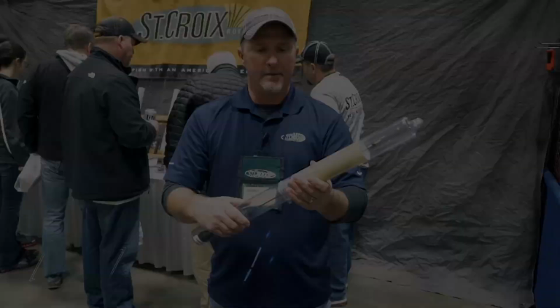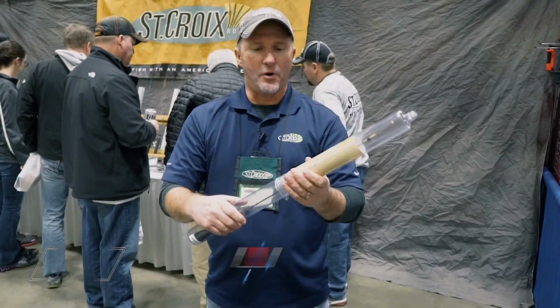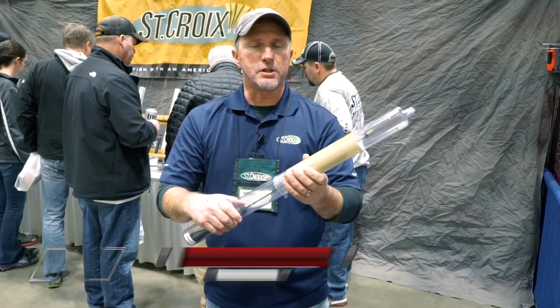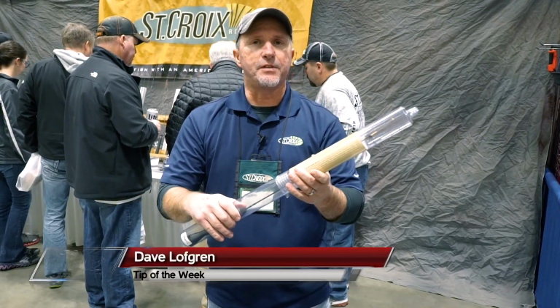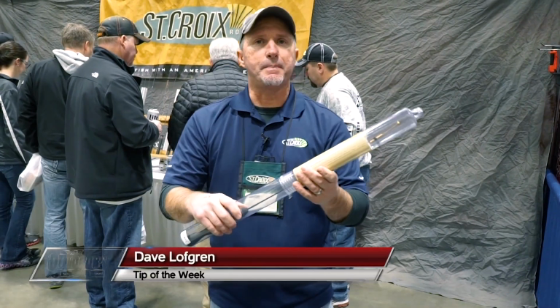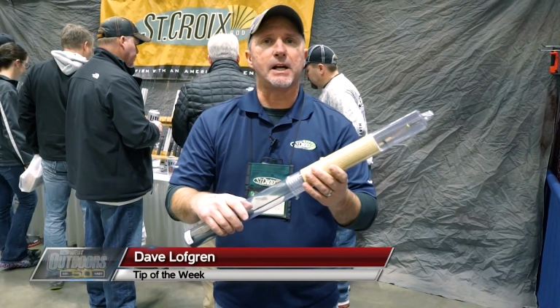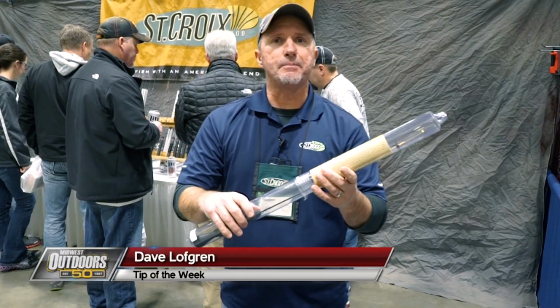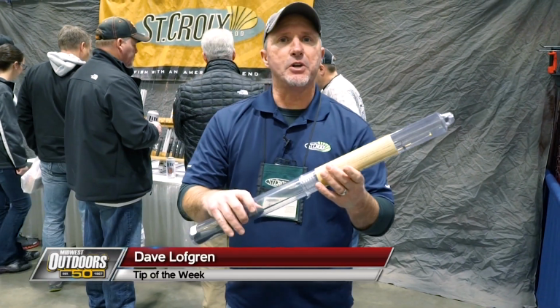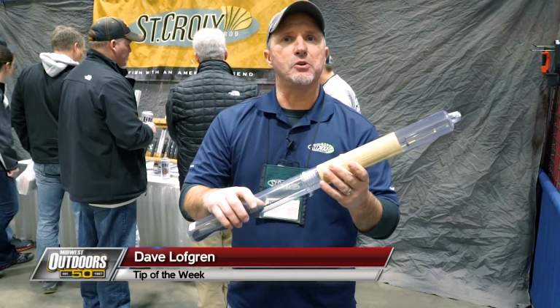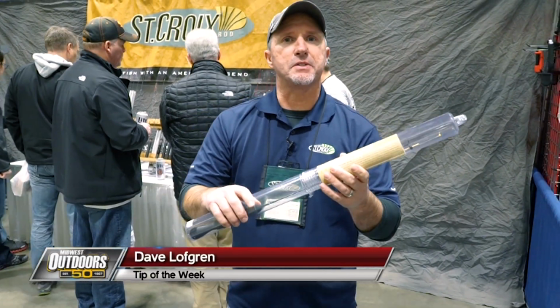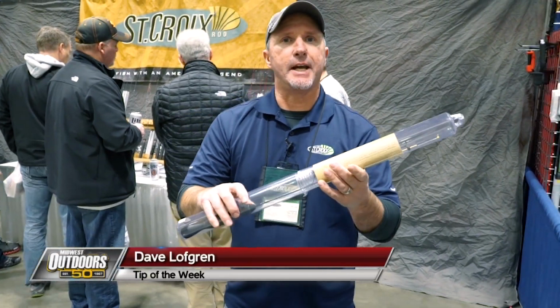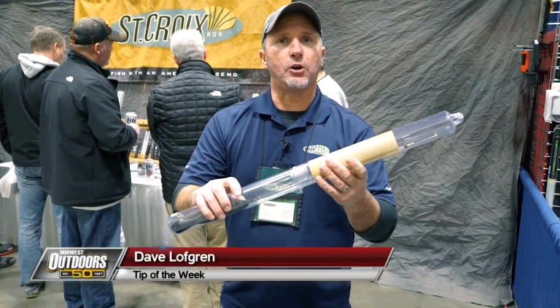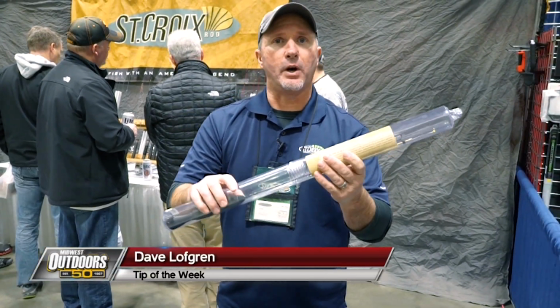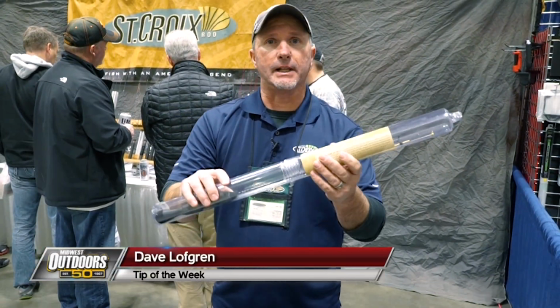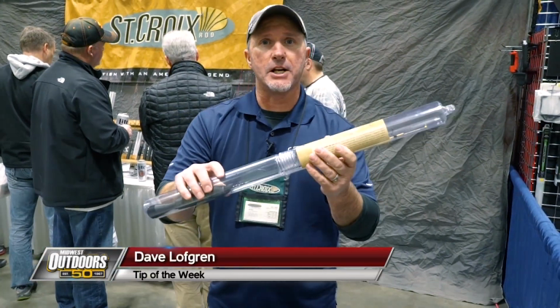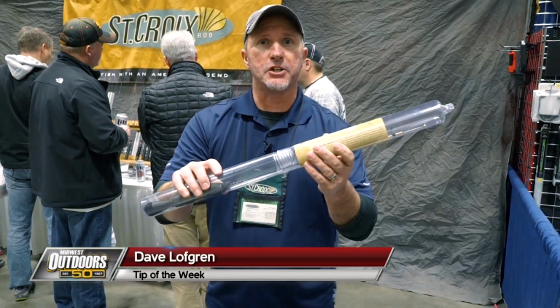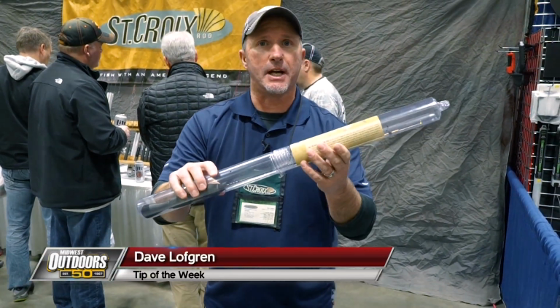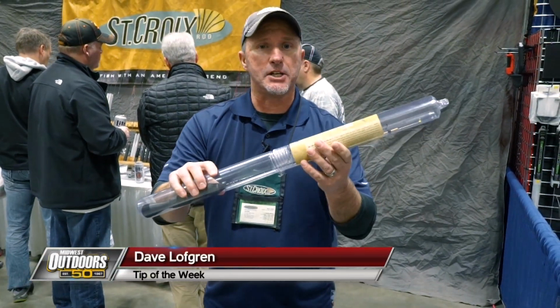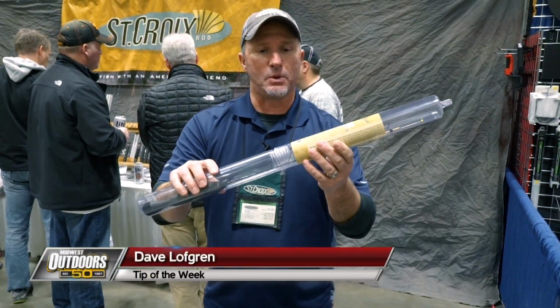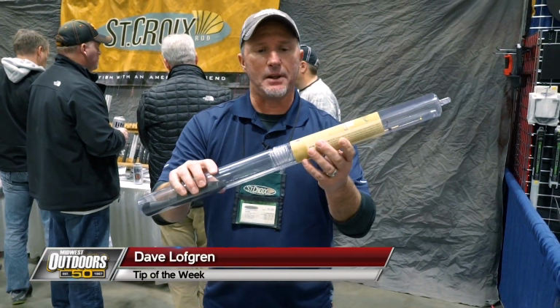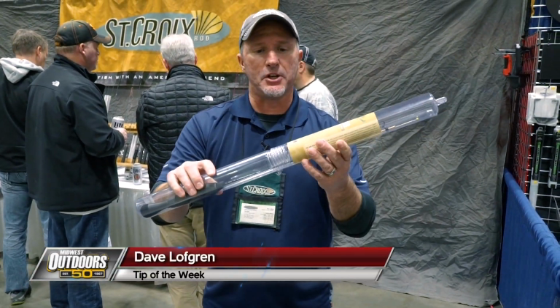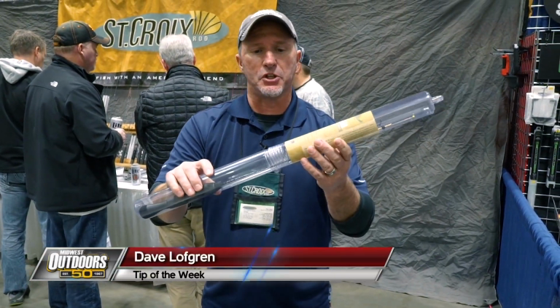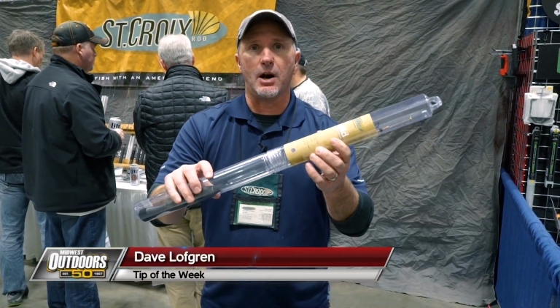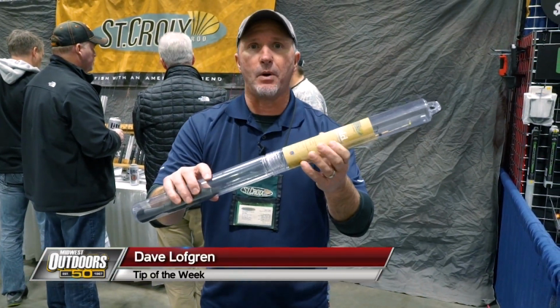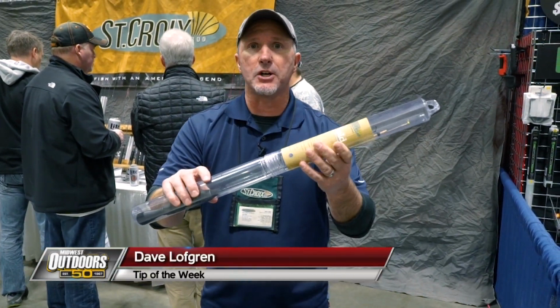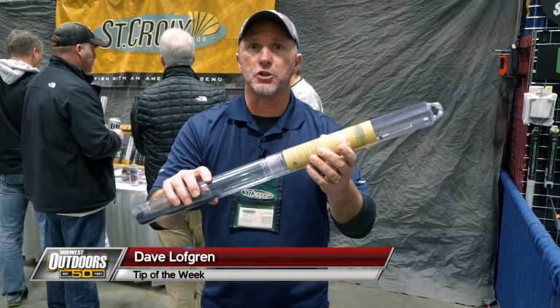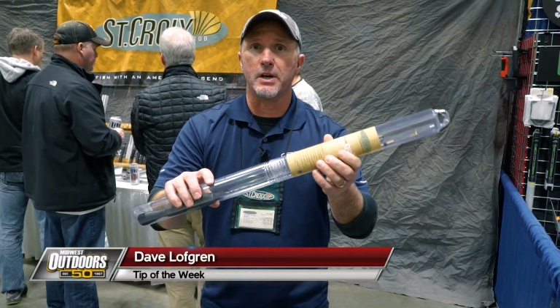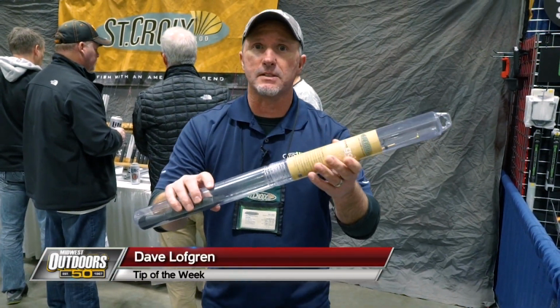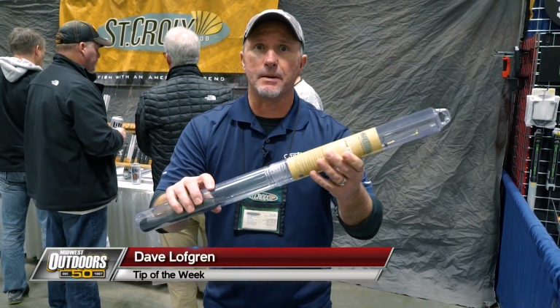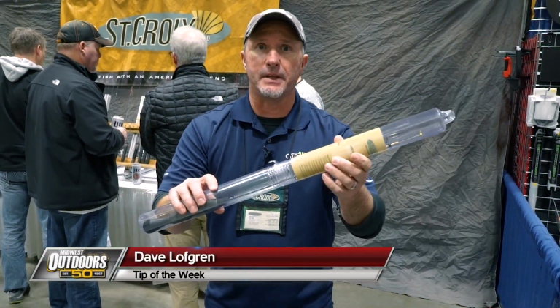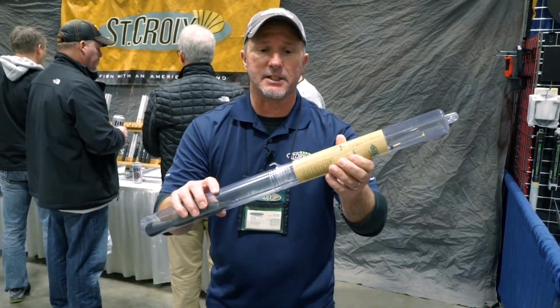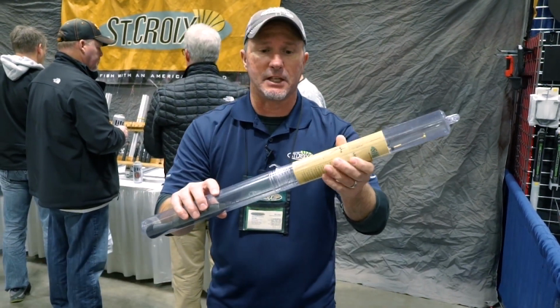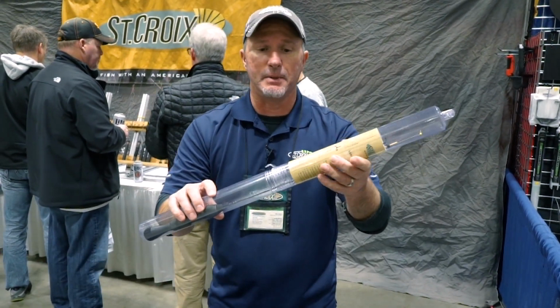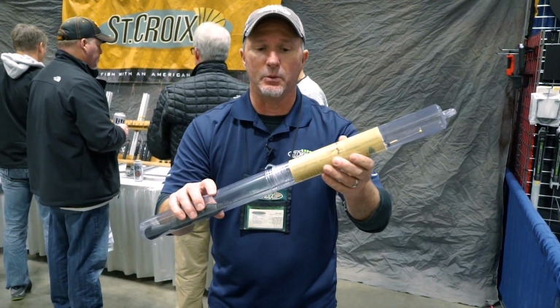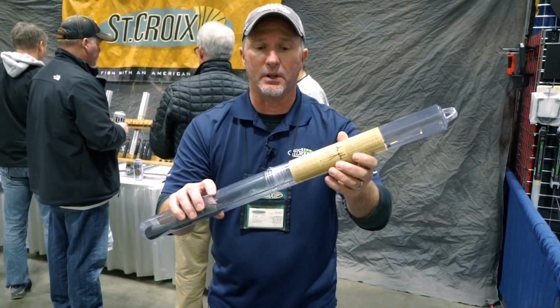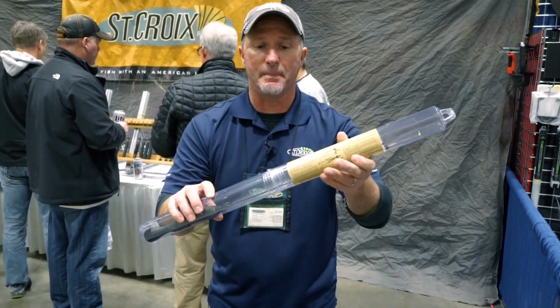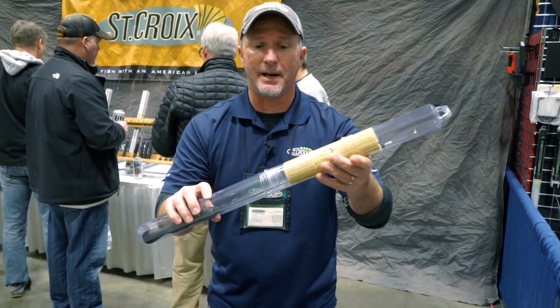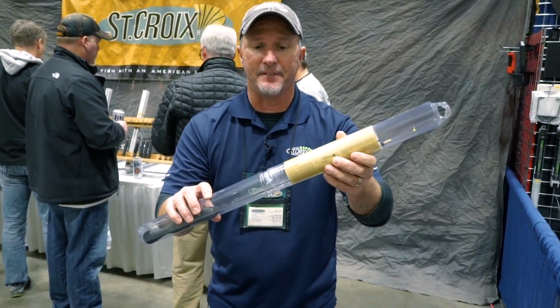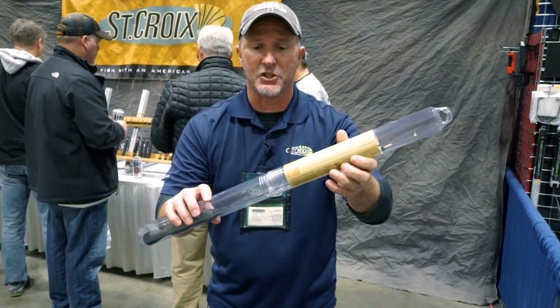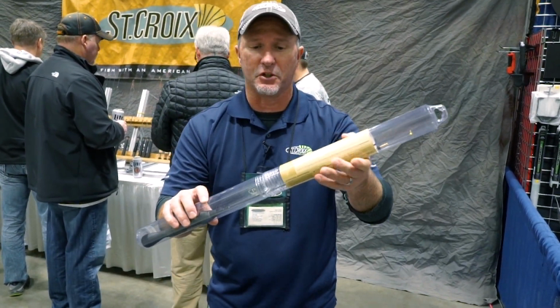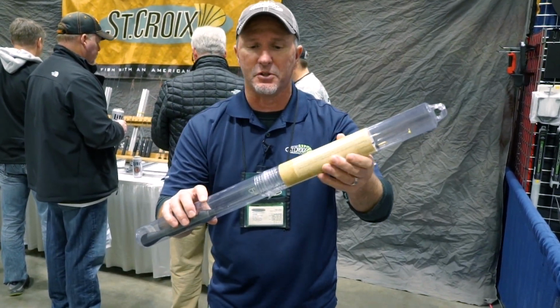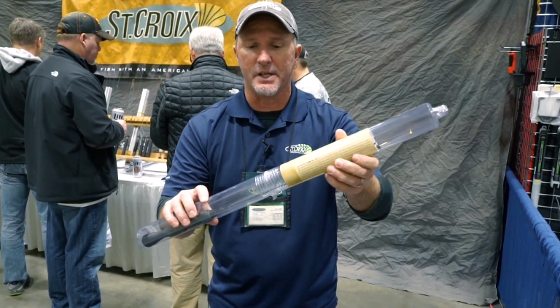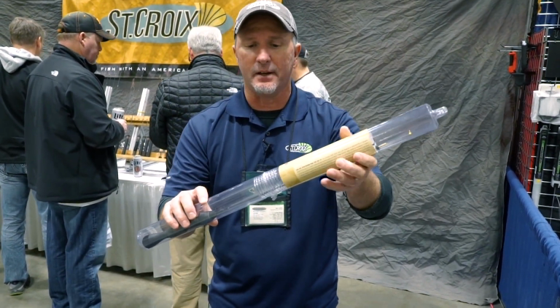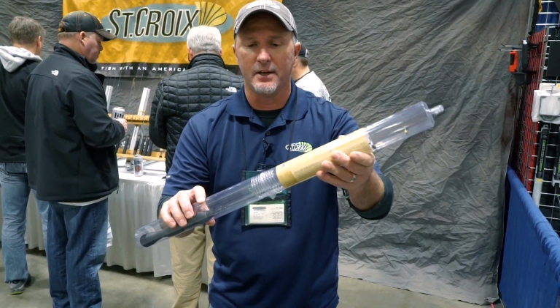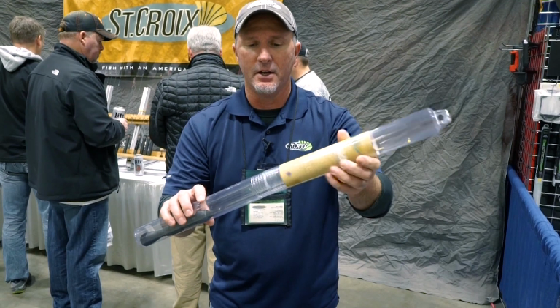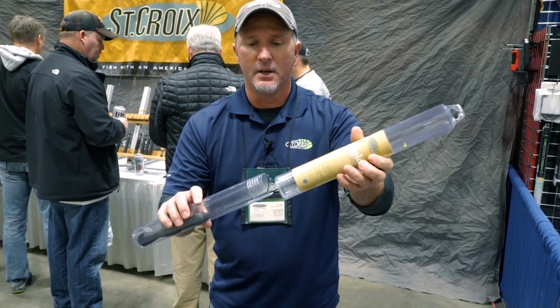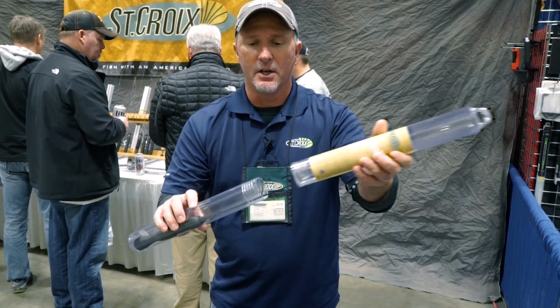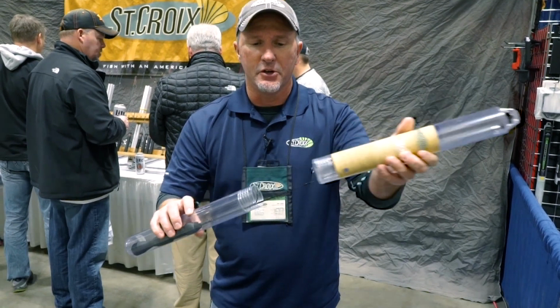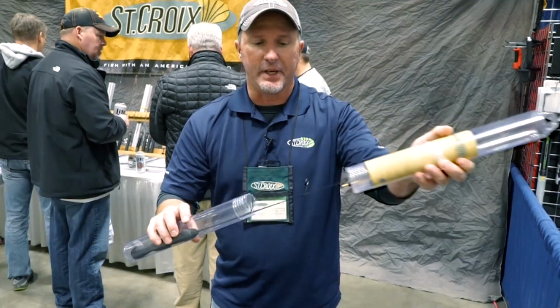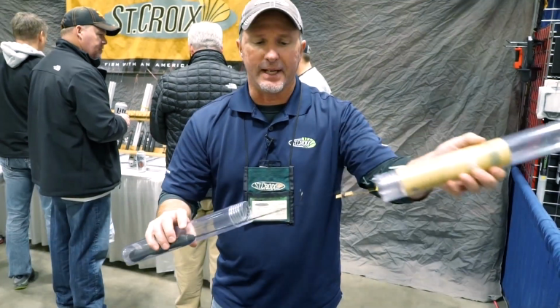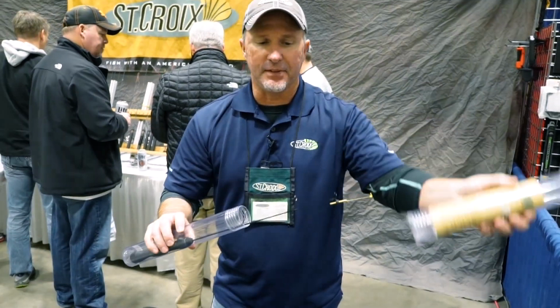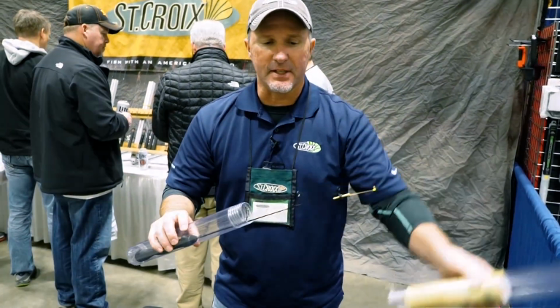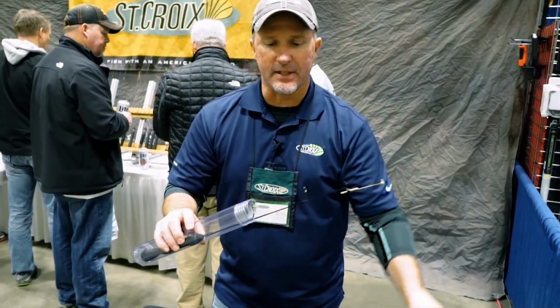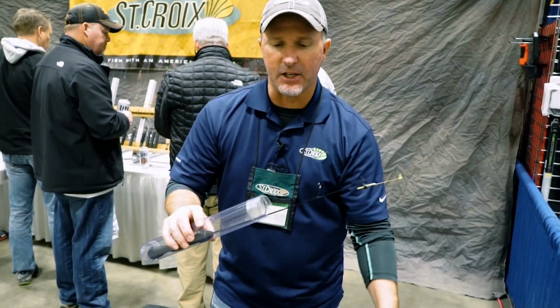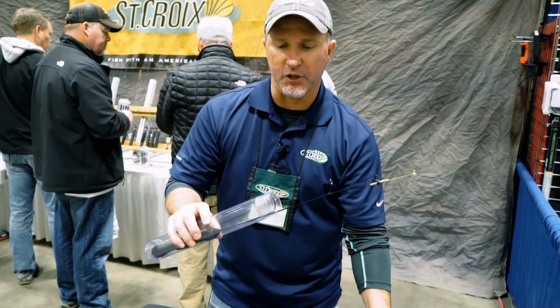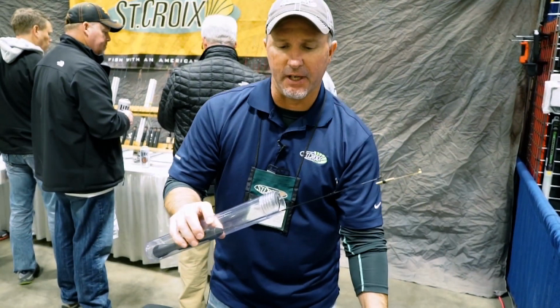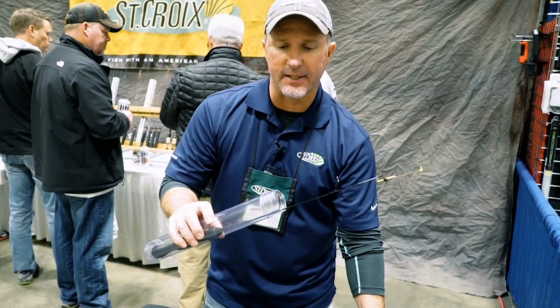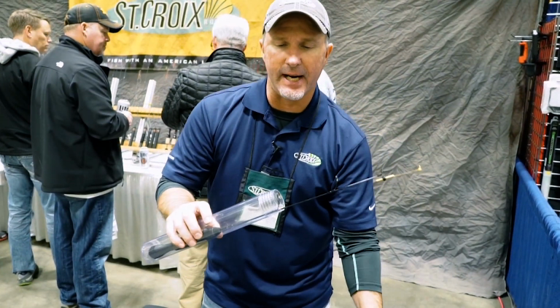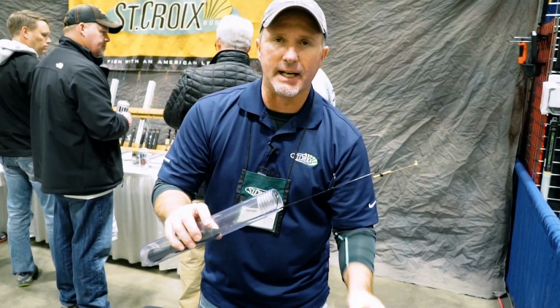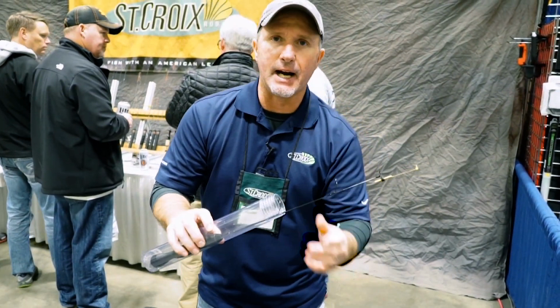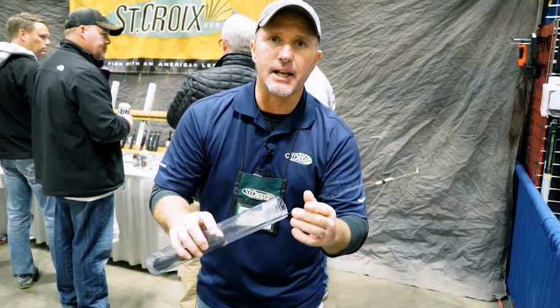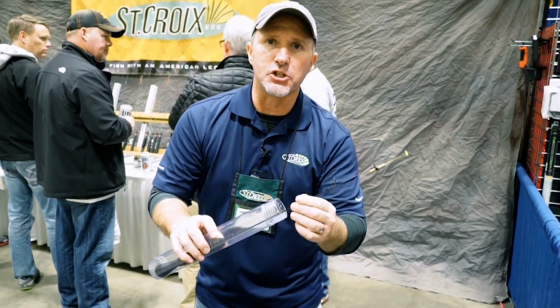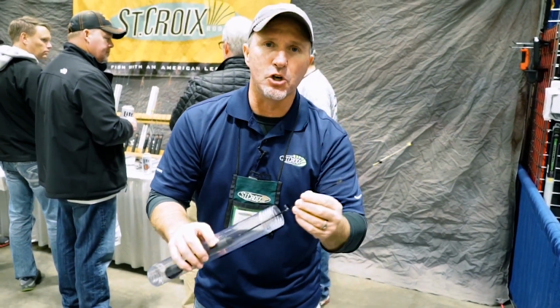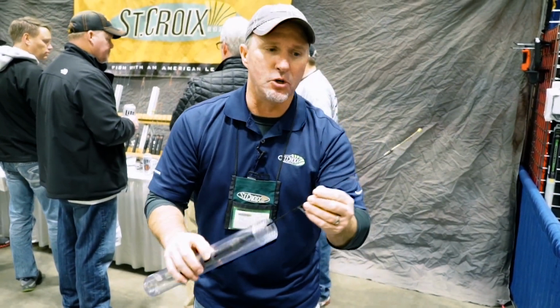Folks, if you pick up your new St. Croix Legend ice rod this year, I want to show you something that's going to be really beneficial to you. You're going to get this thing and you're going to take it out of the tube.